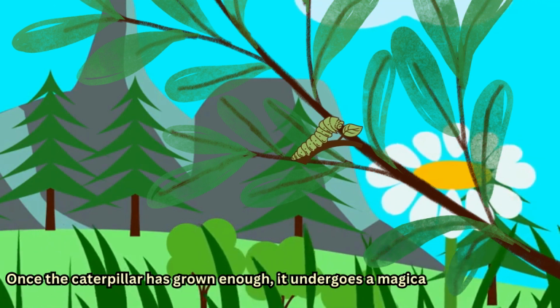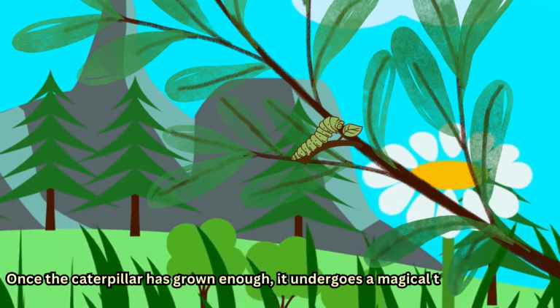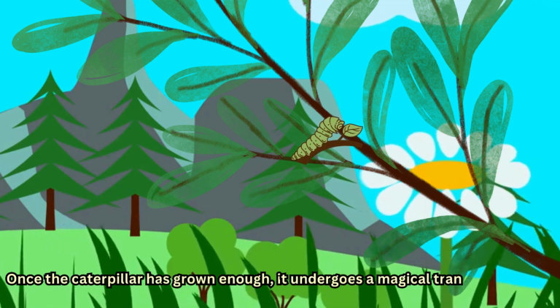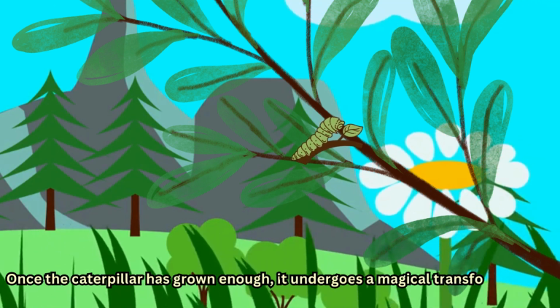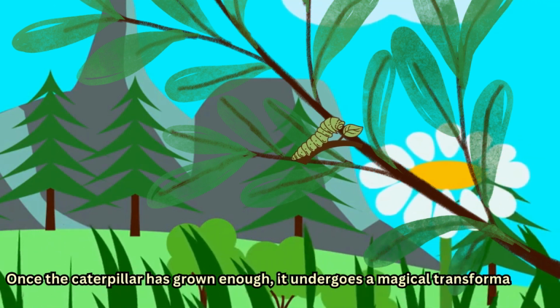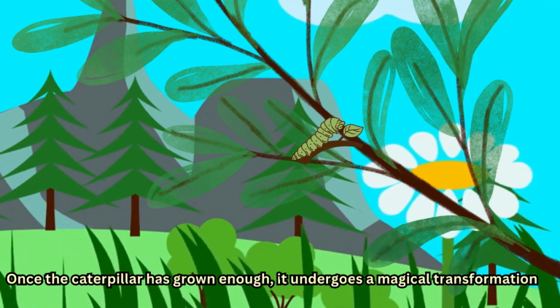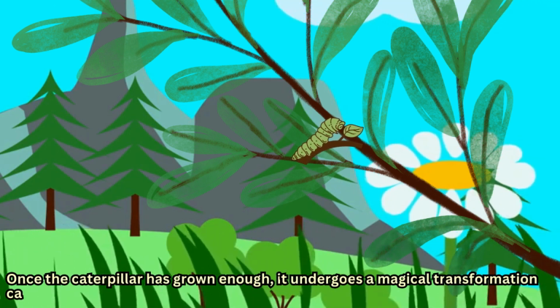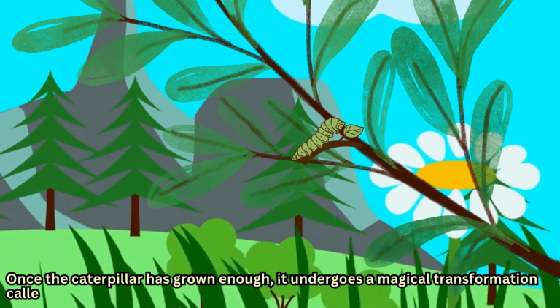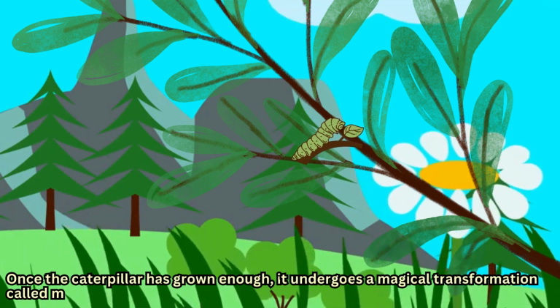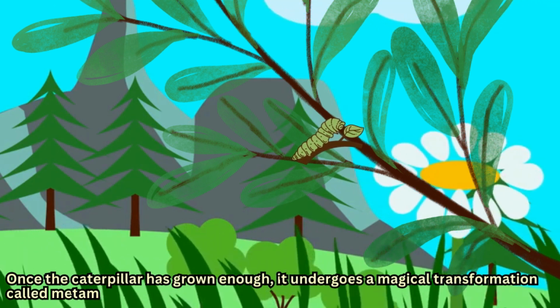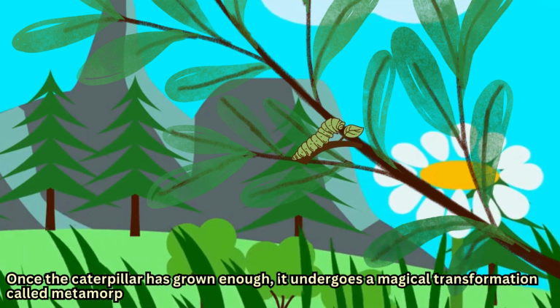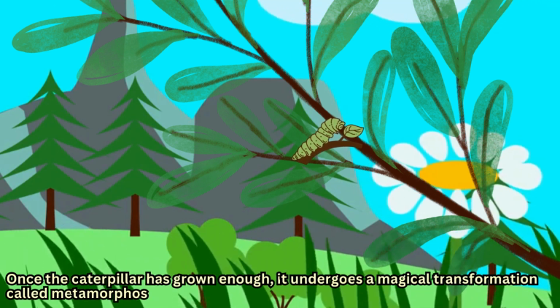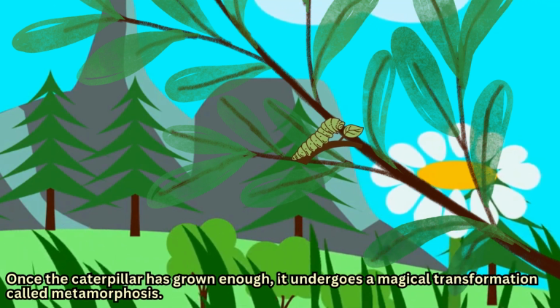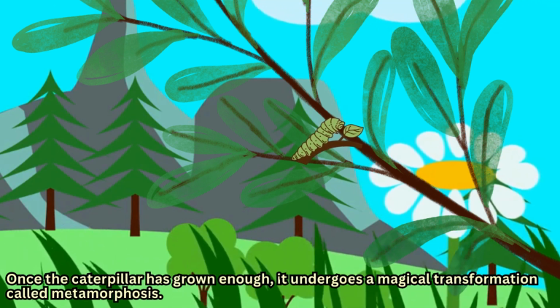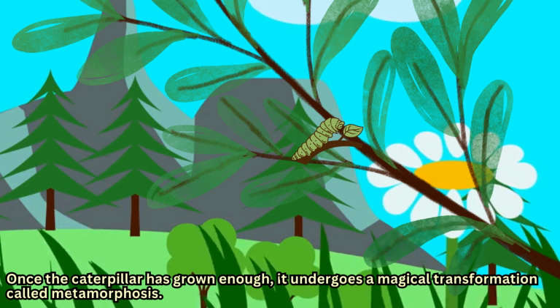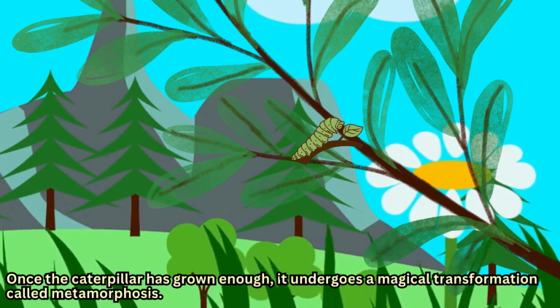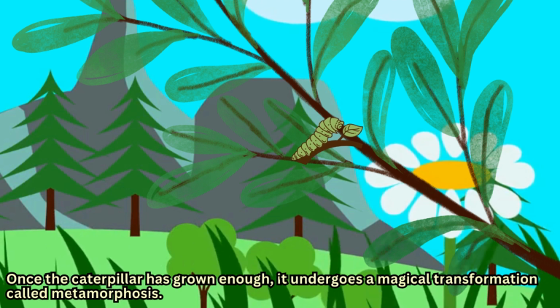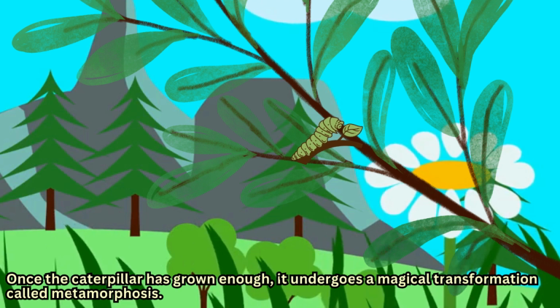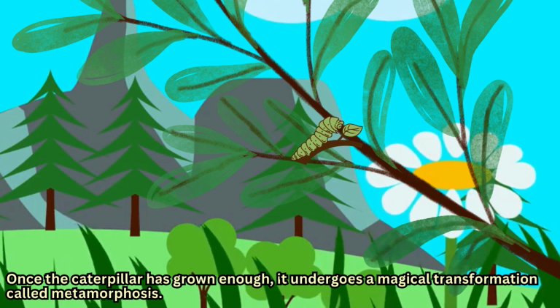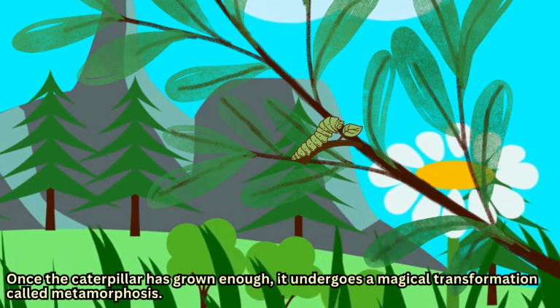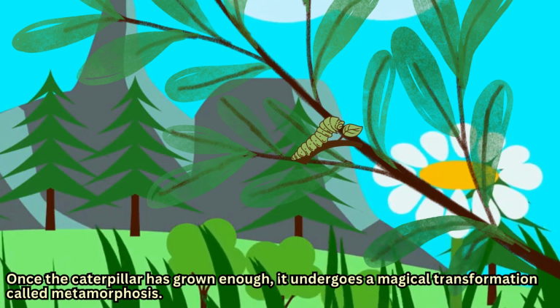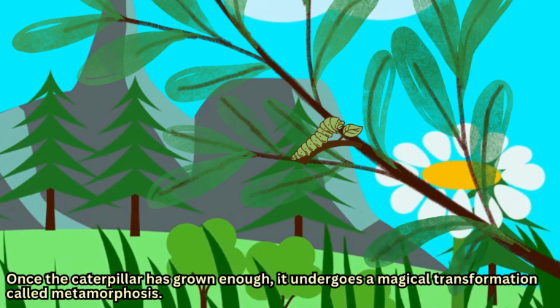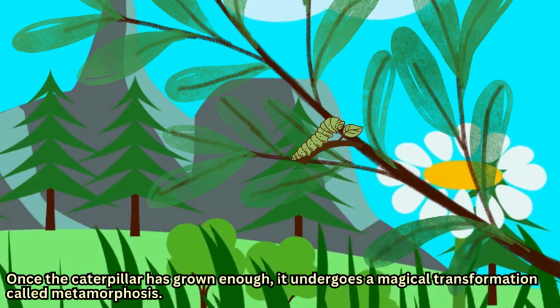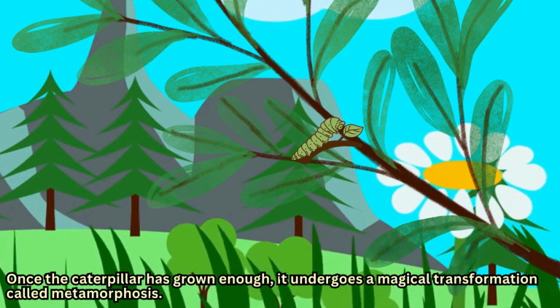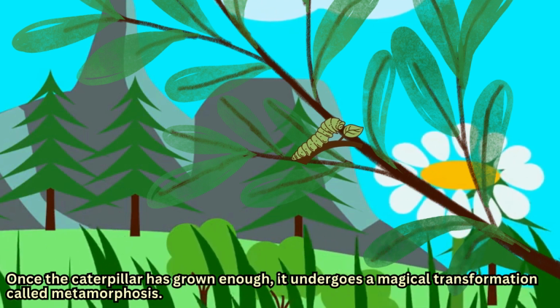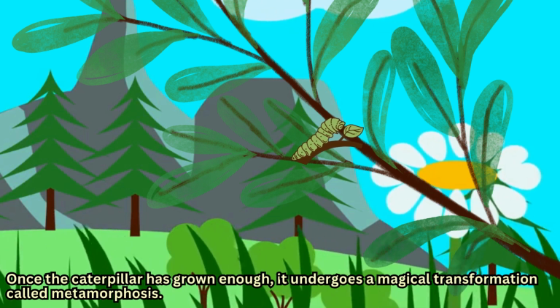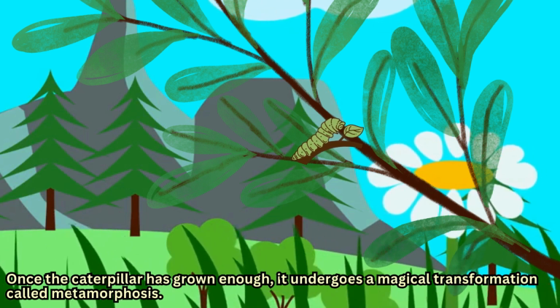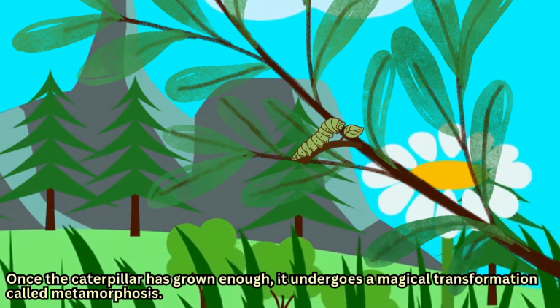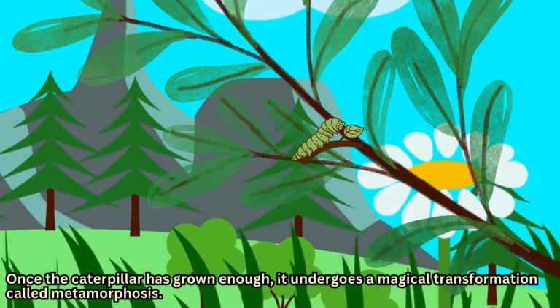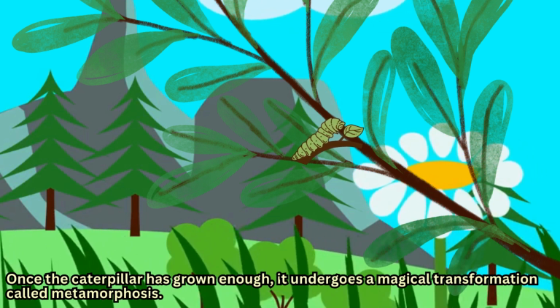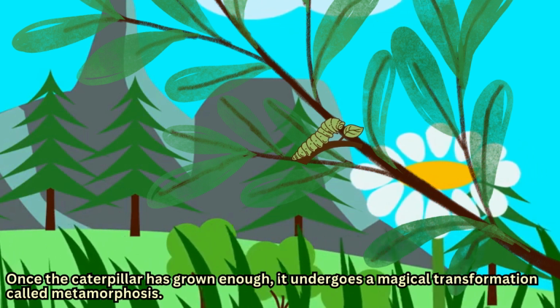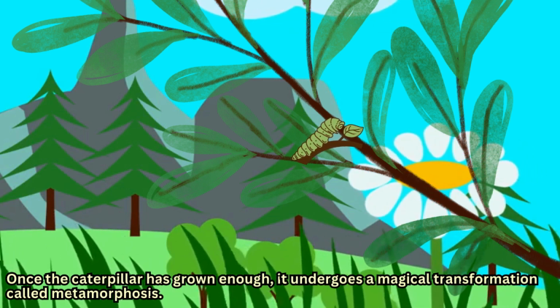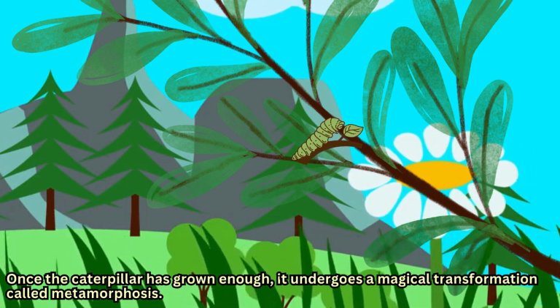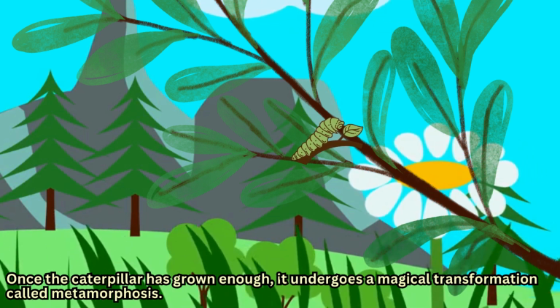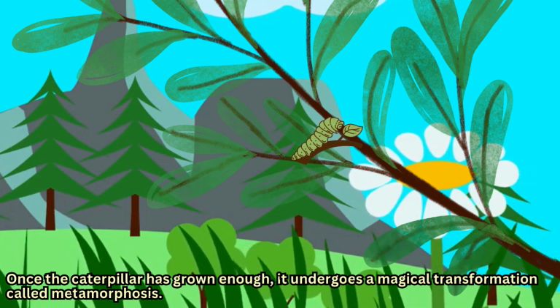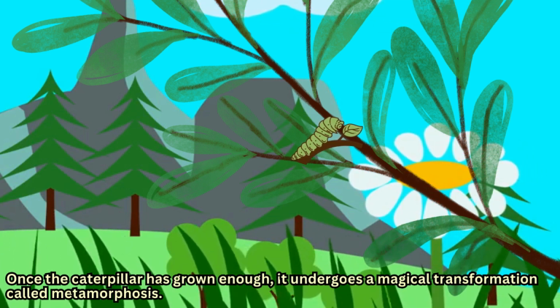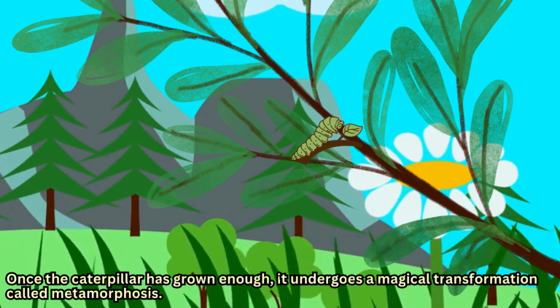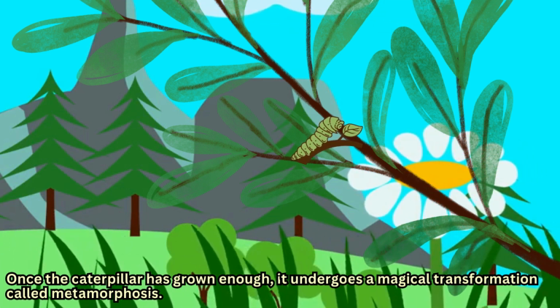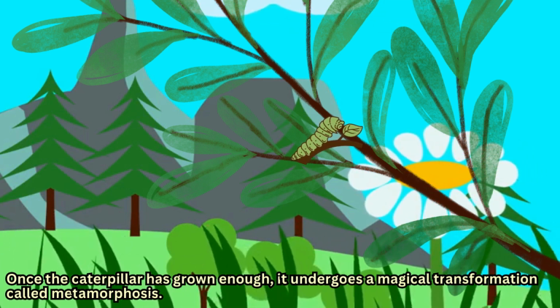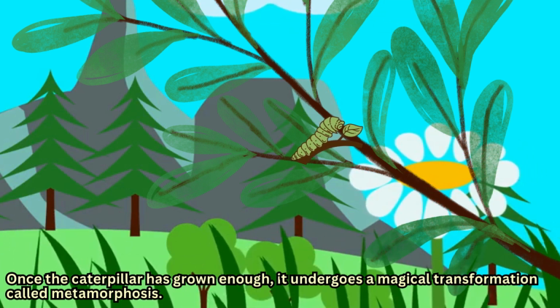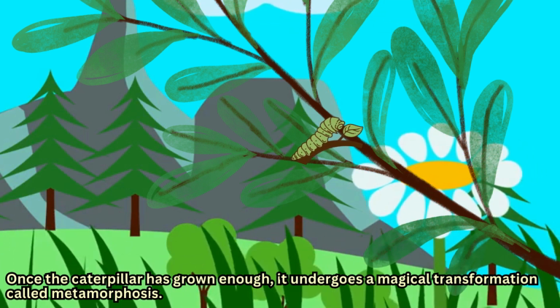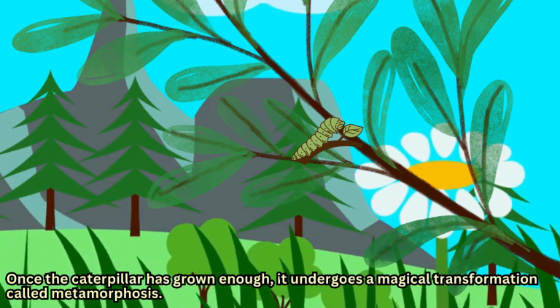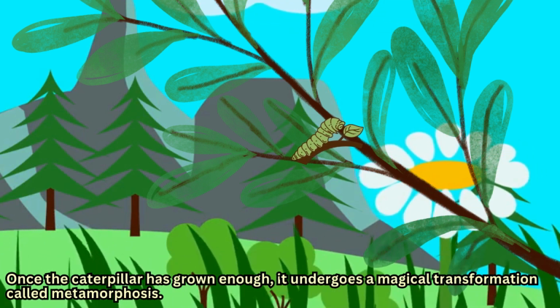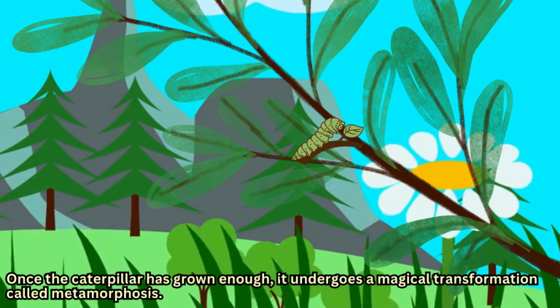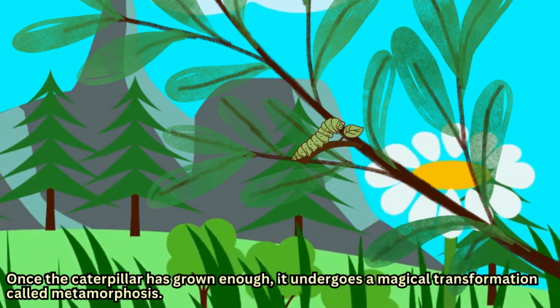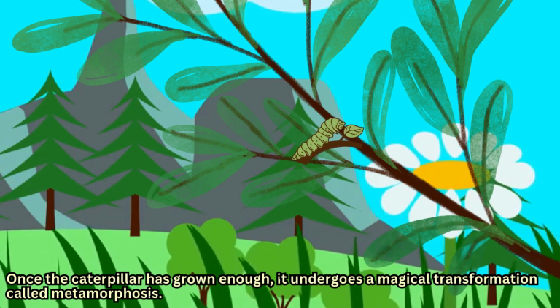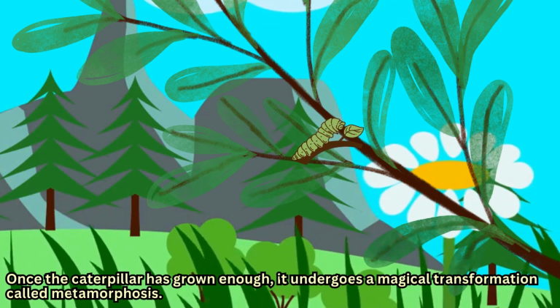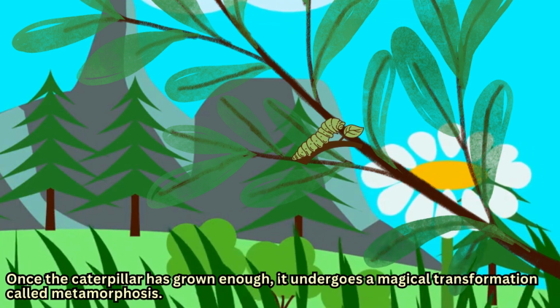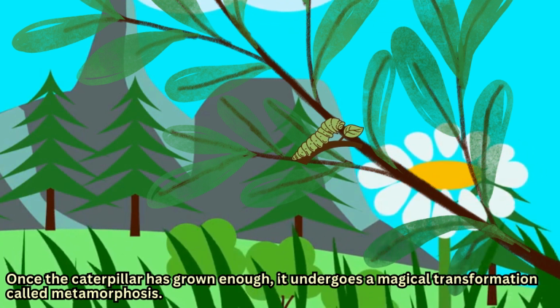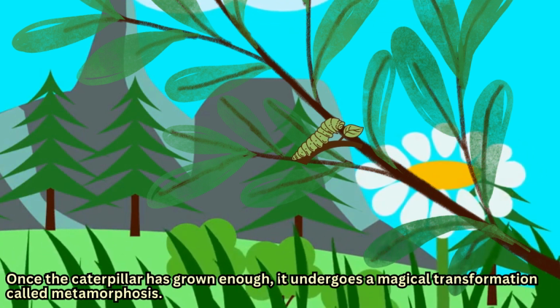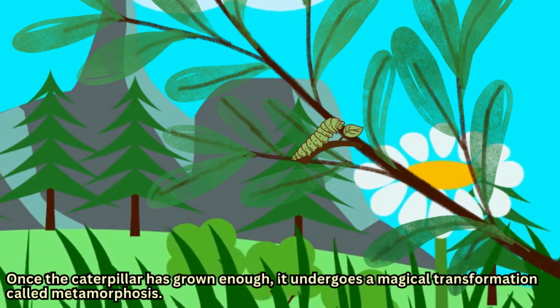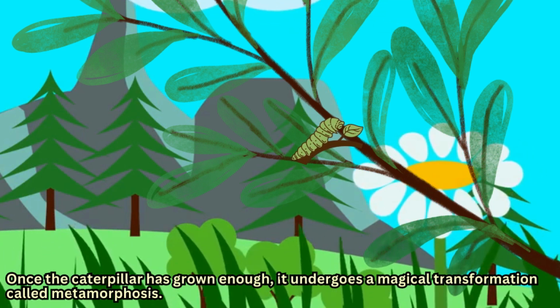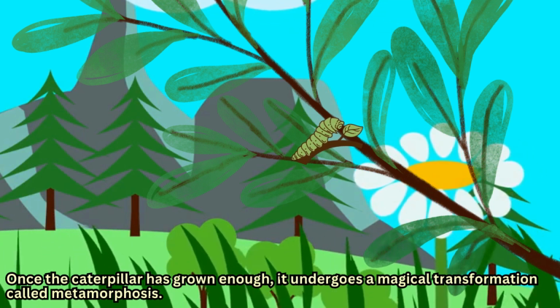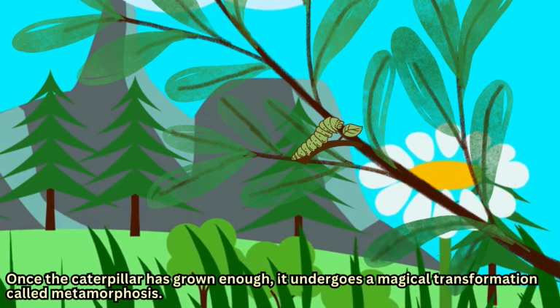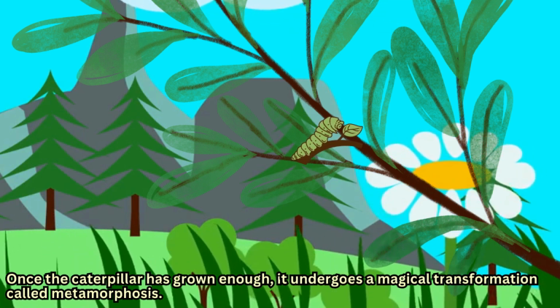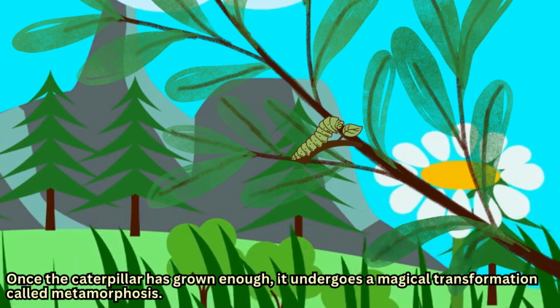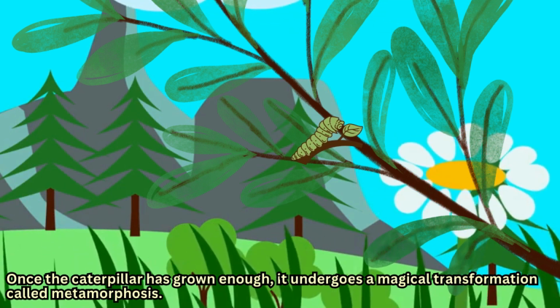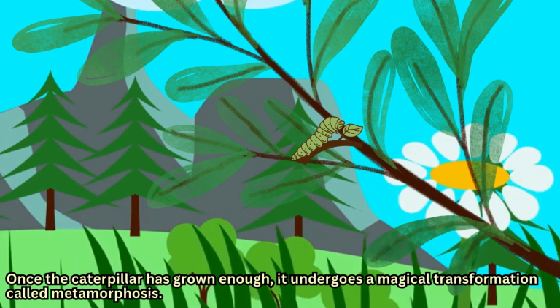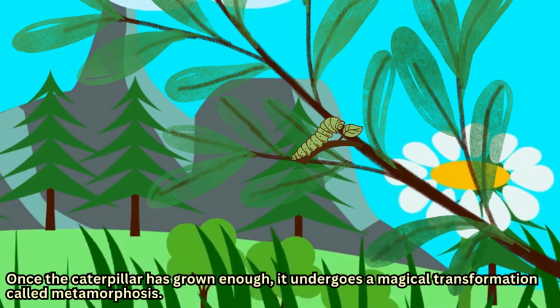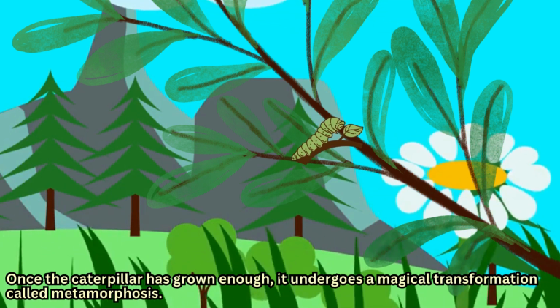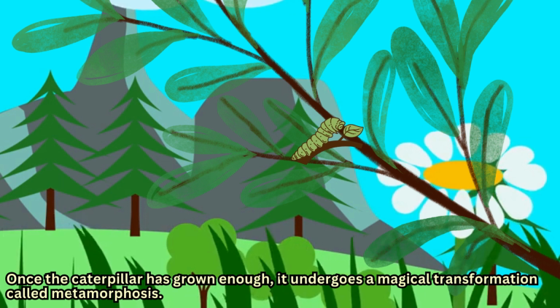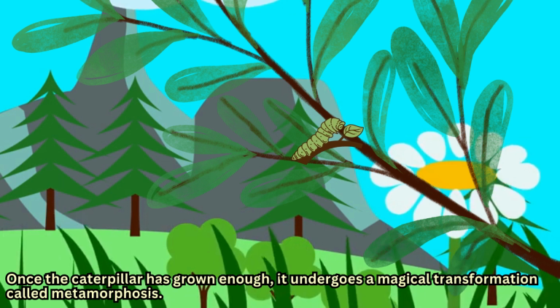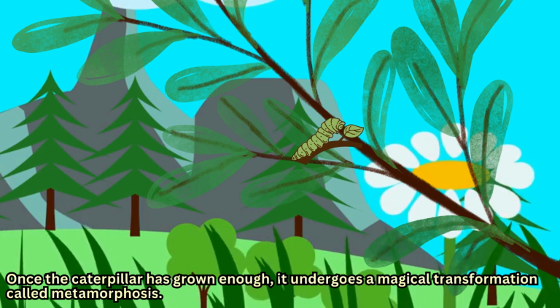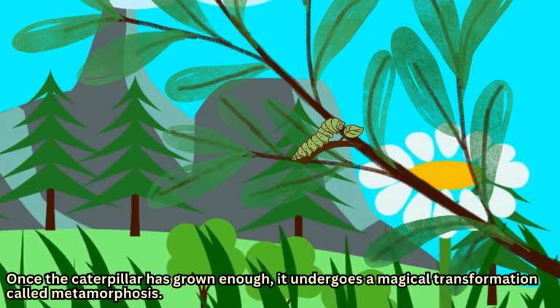Once the caterpillar has grown enough, it undergoes a magical transformation called metamorphosis.